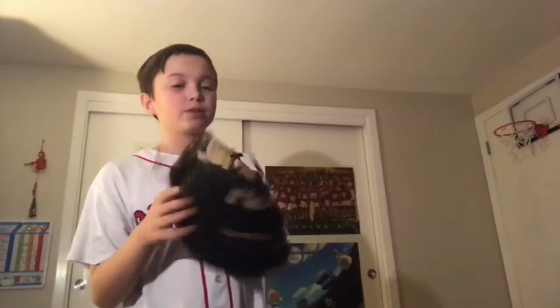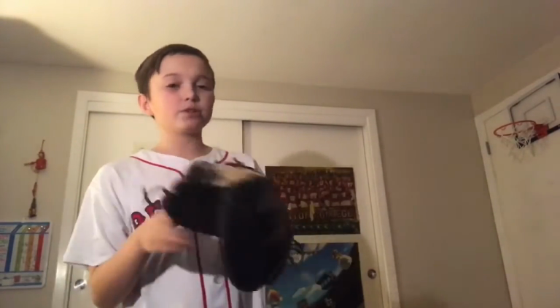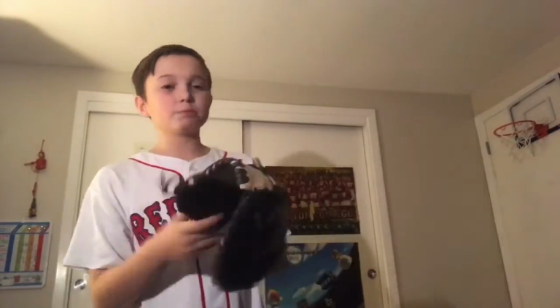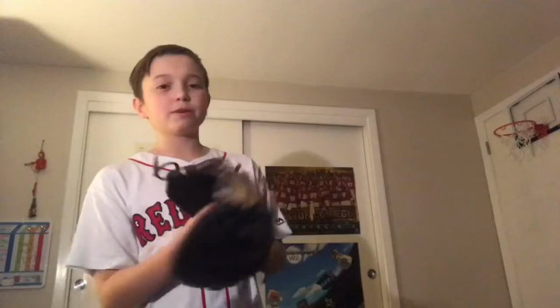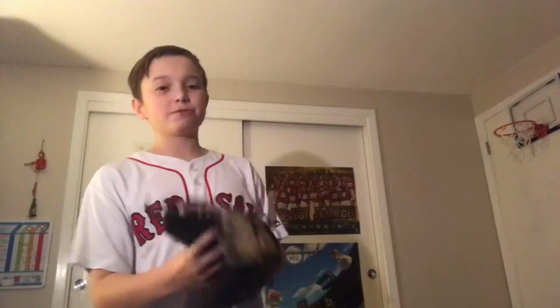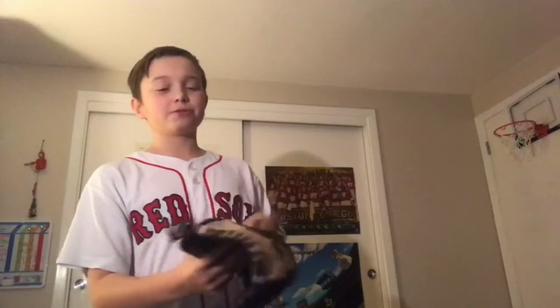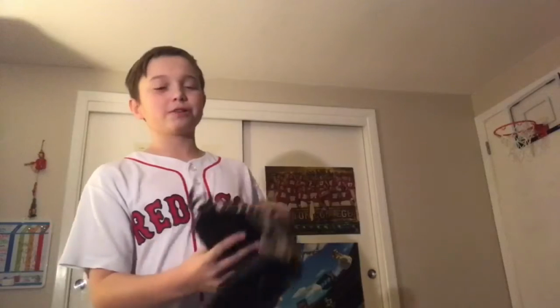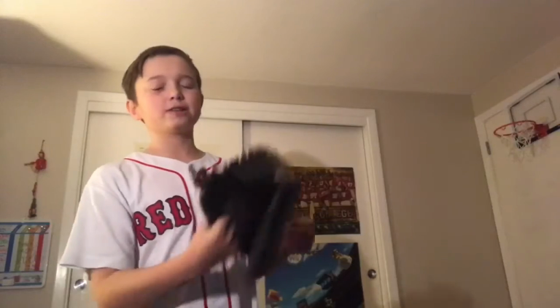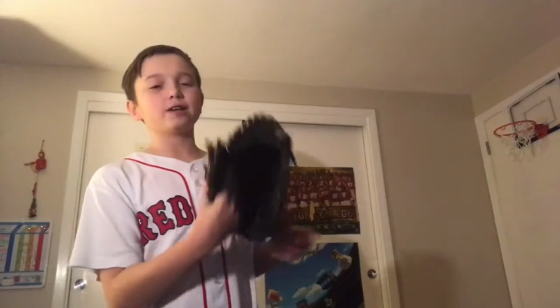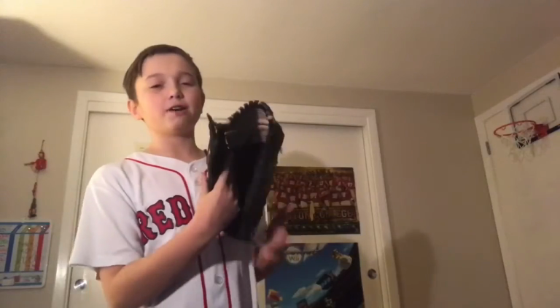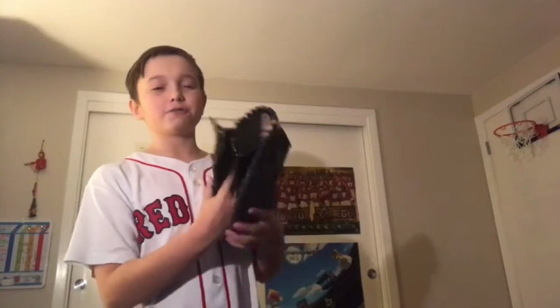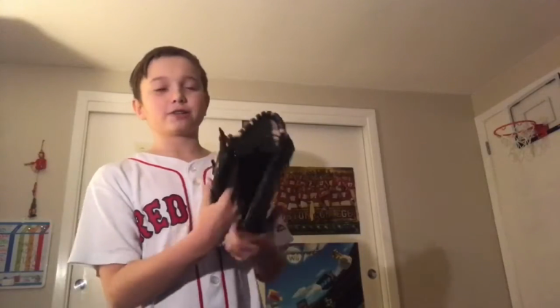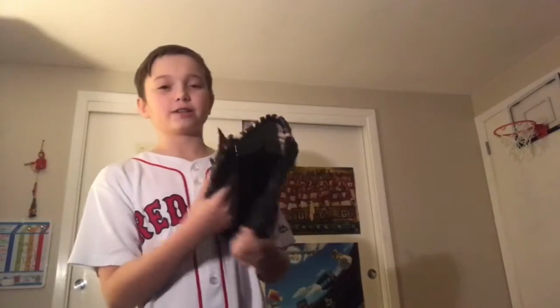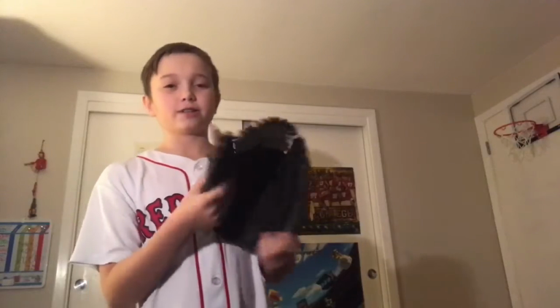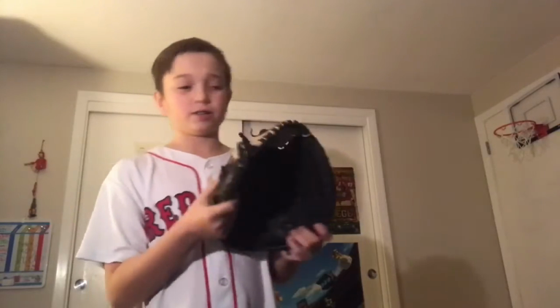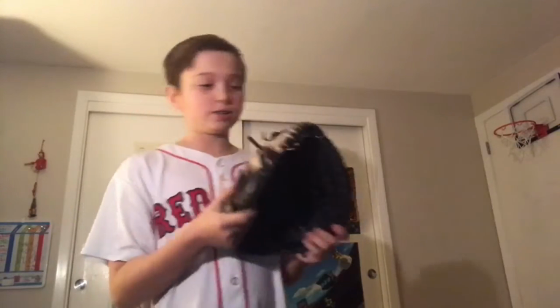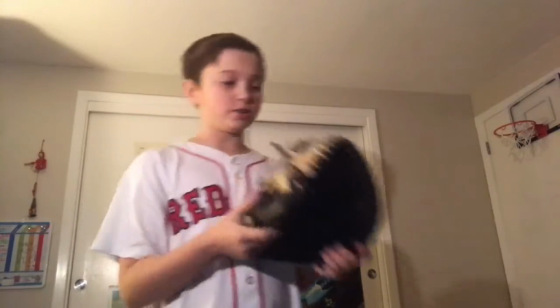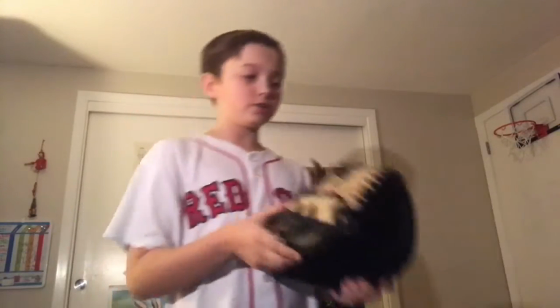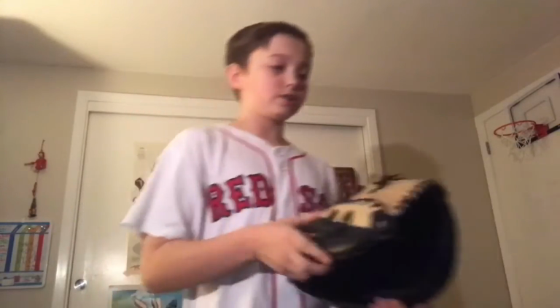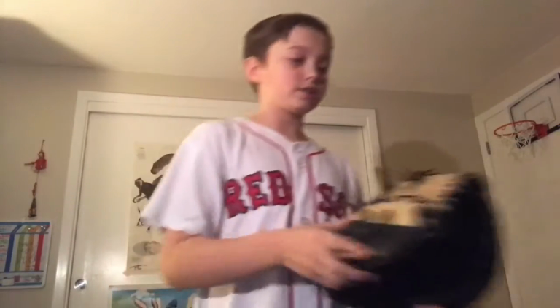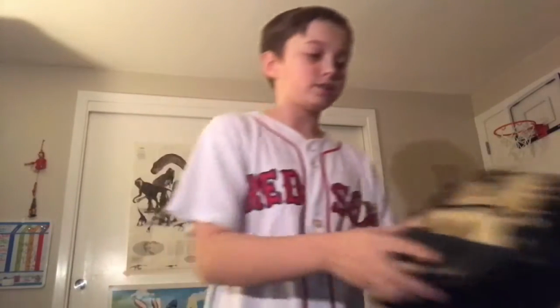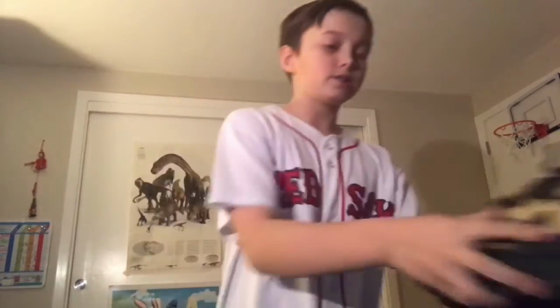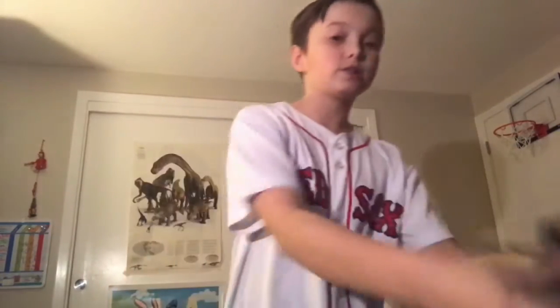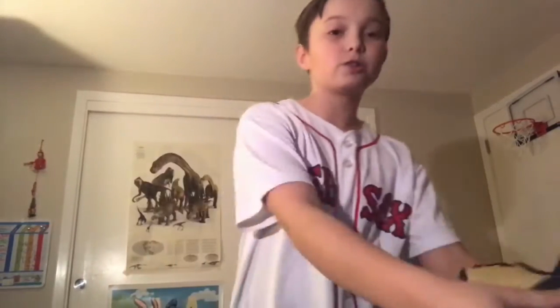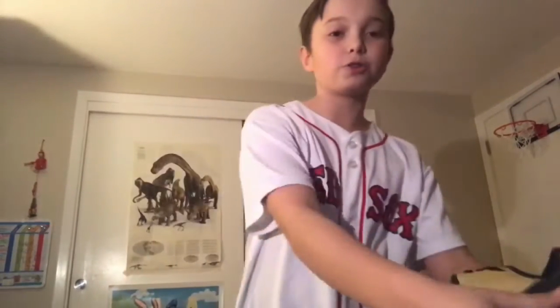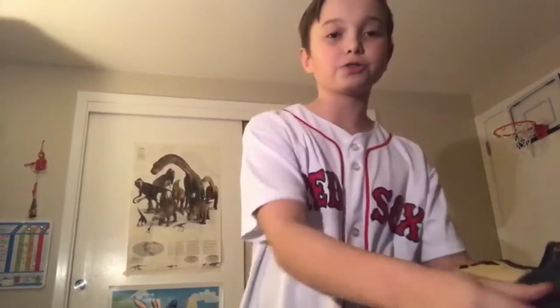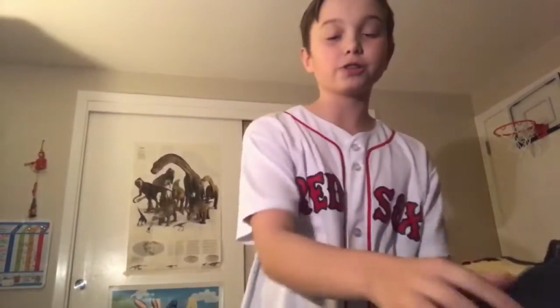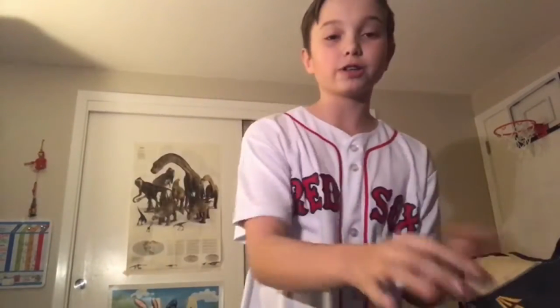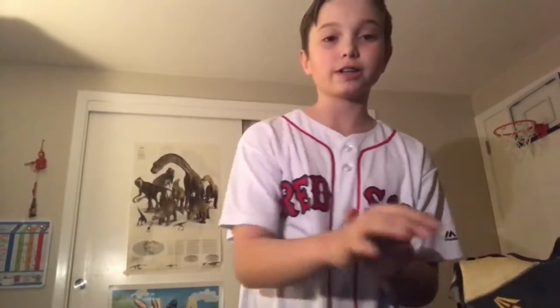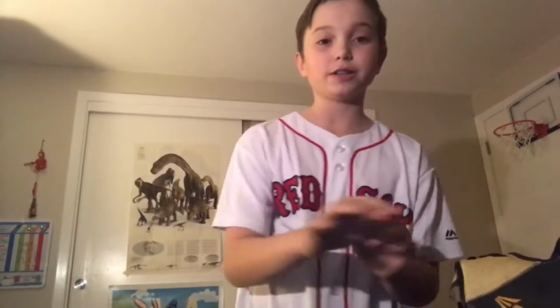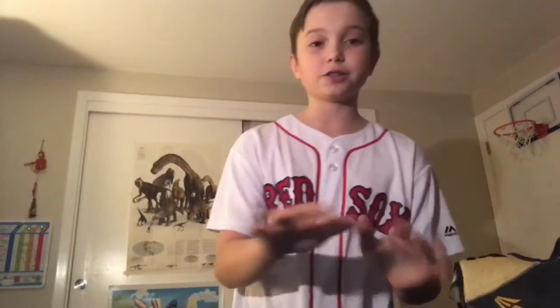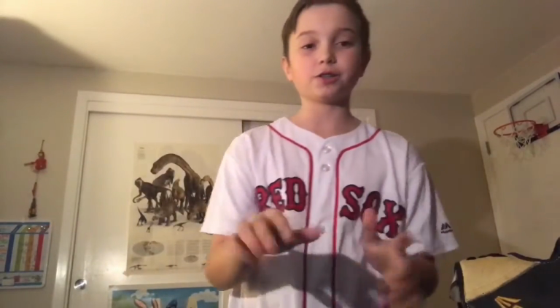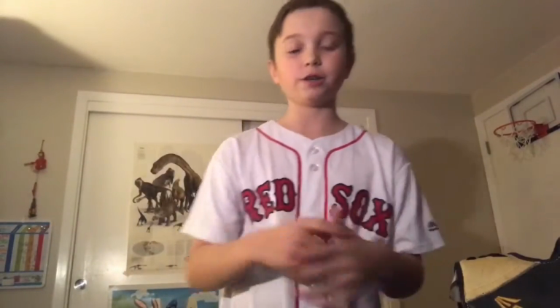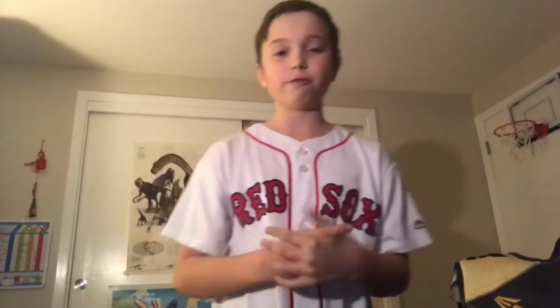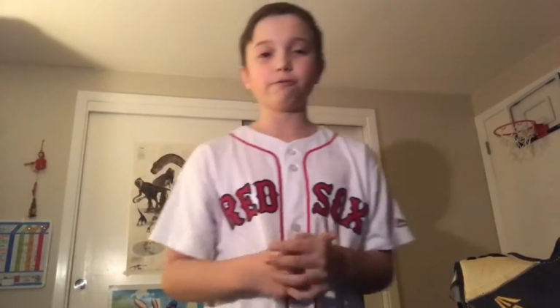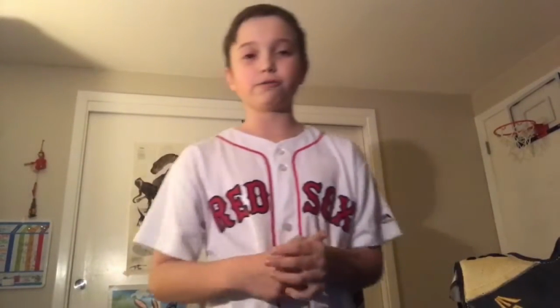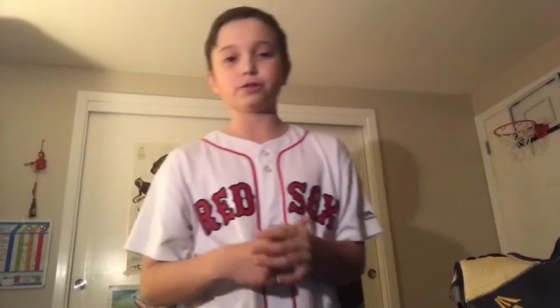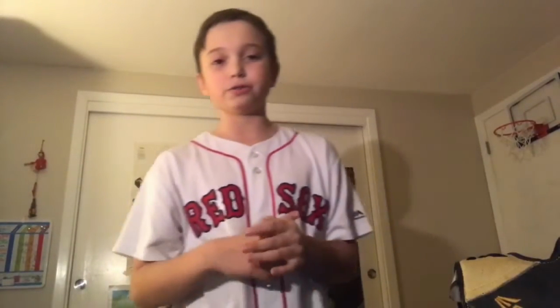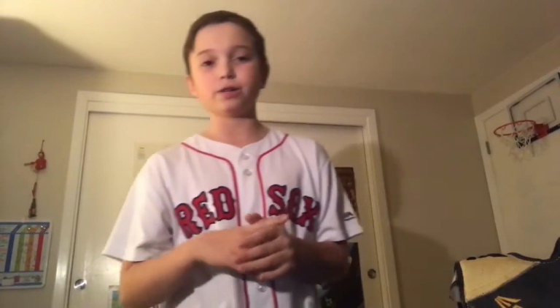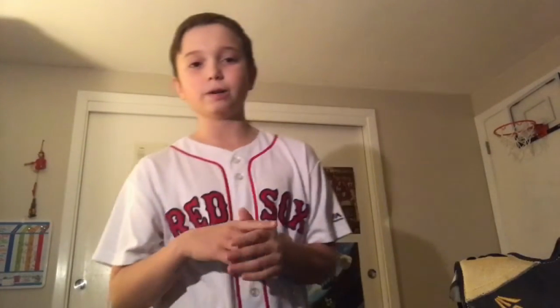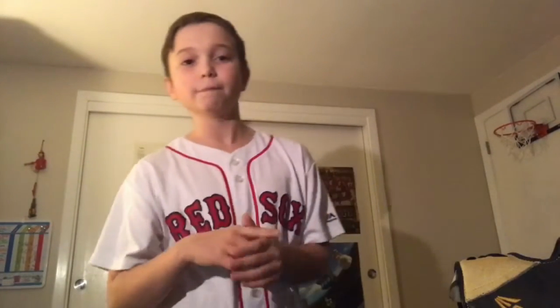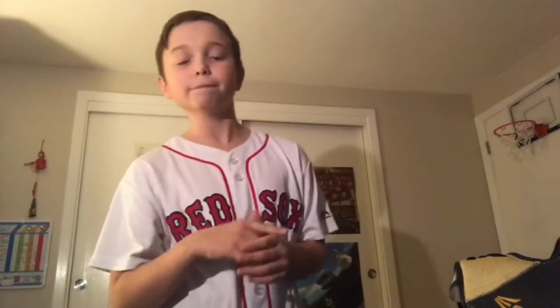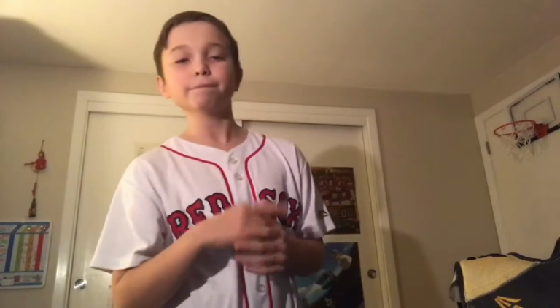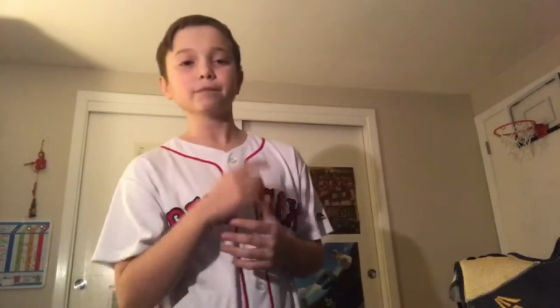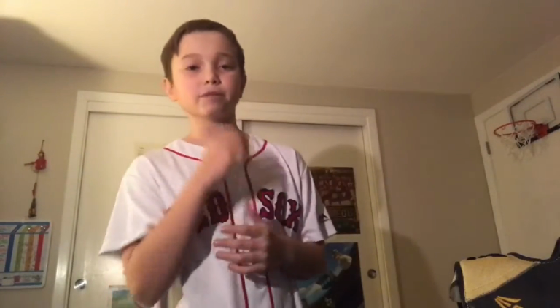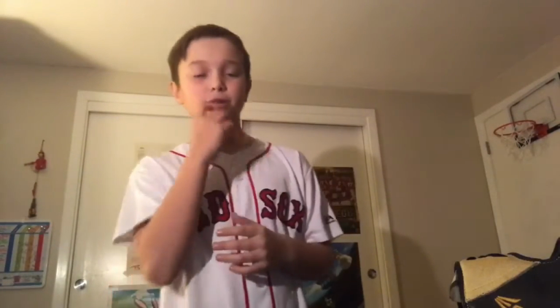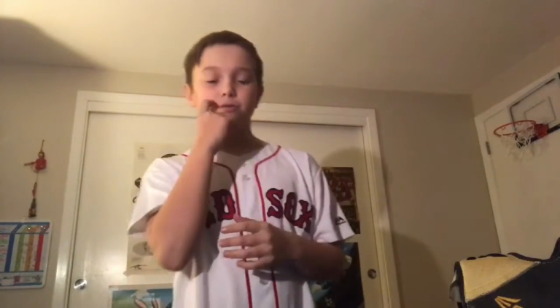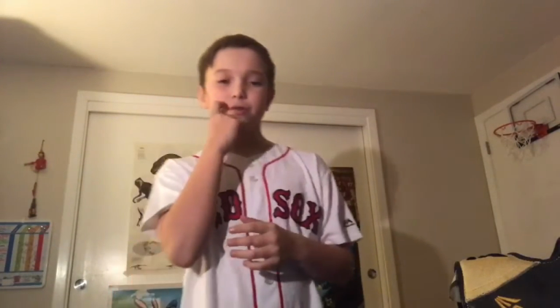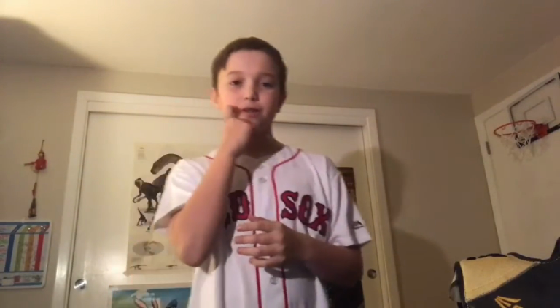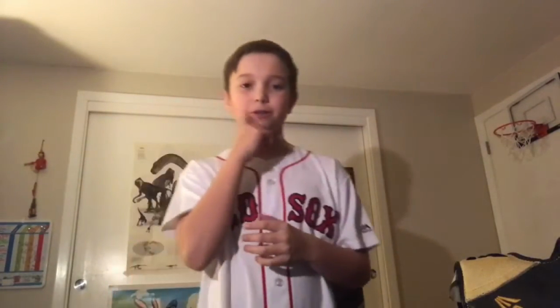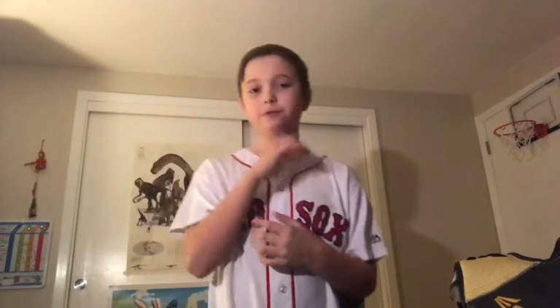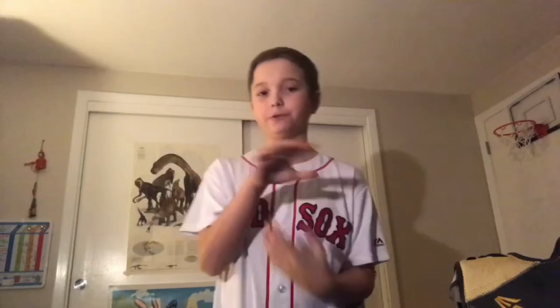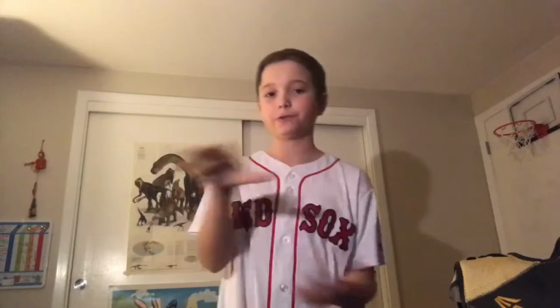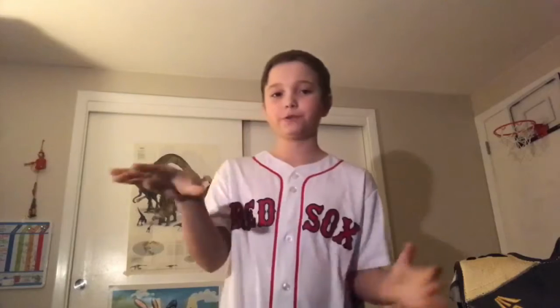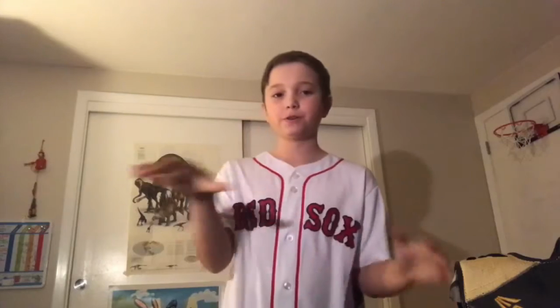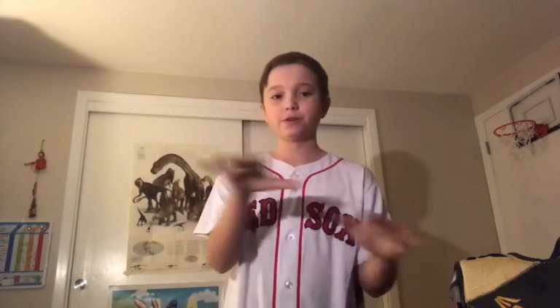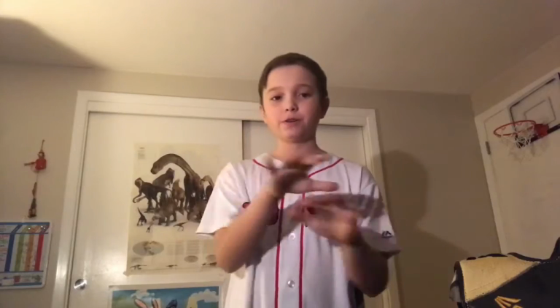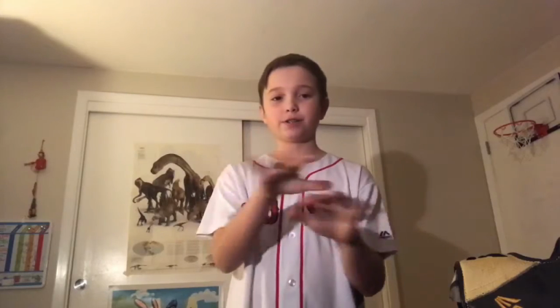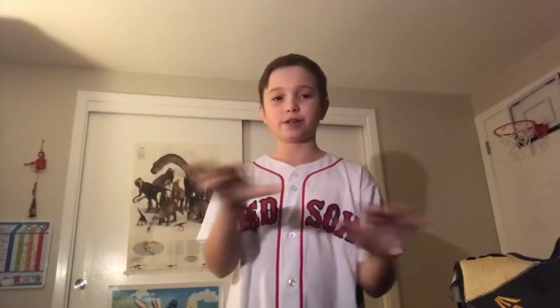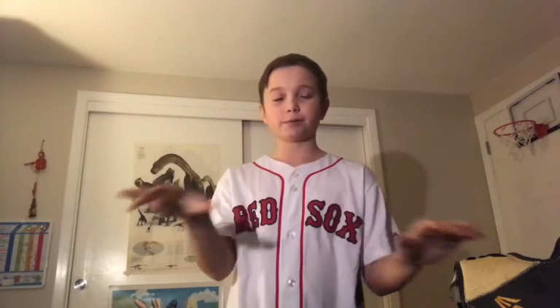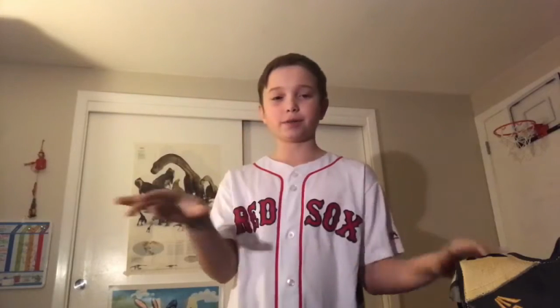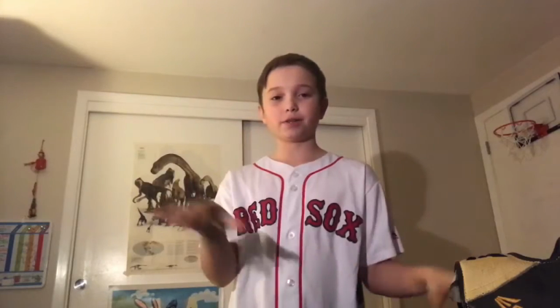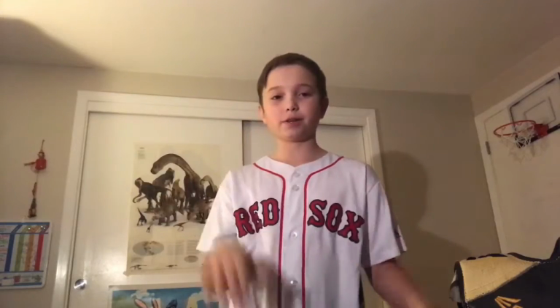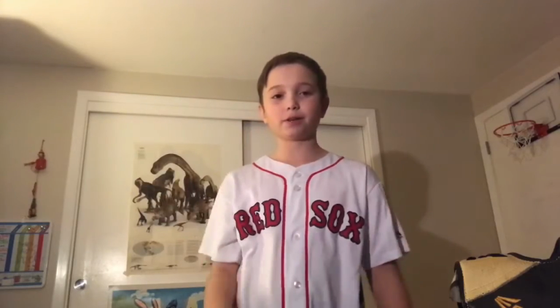Those are my three gloves. I'll get a closer look on each glove — I'll do a little video segment thing.